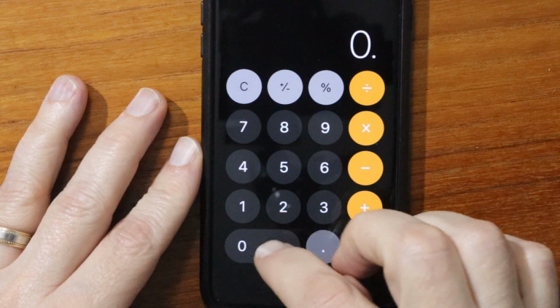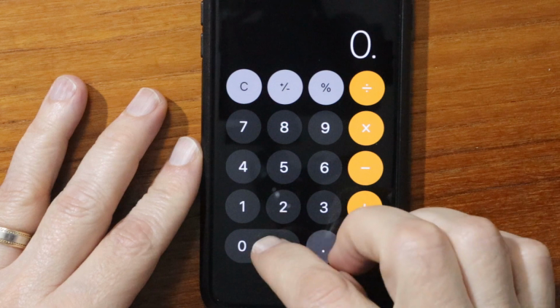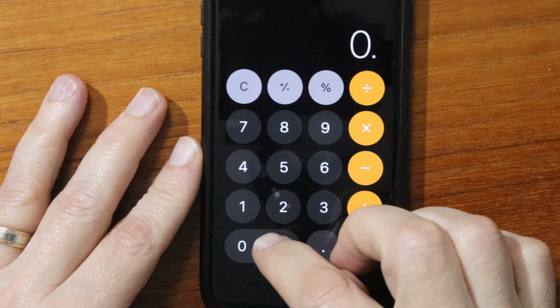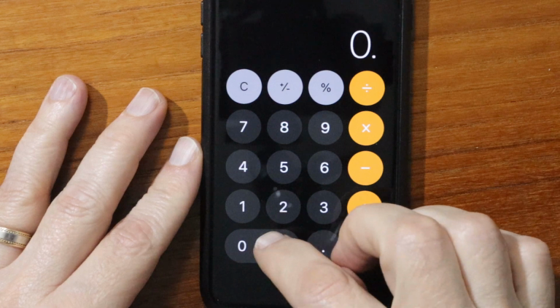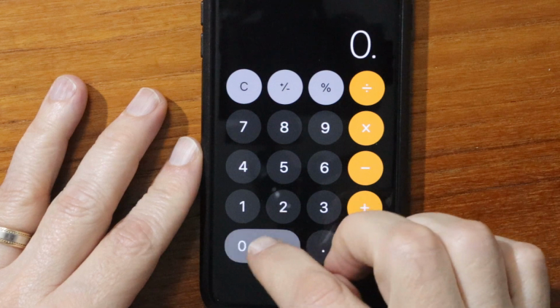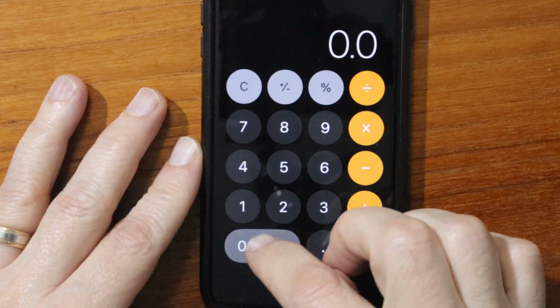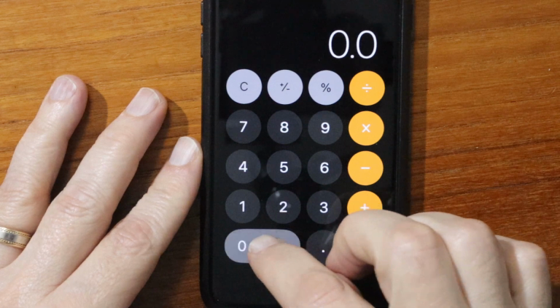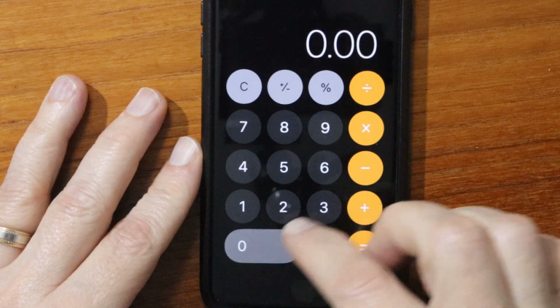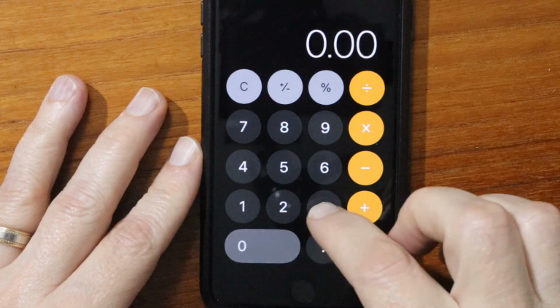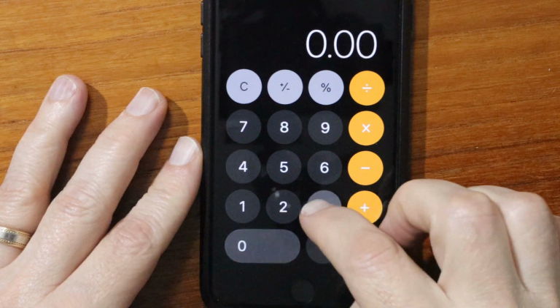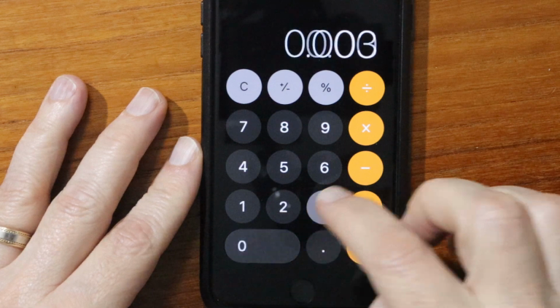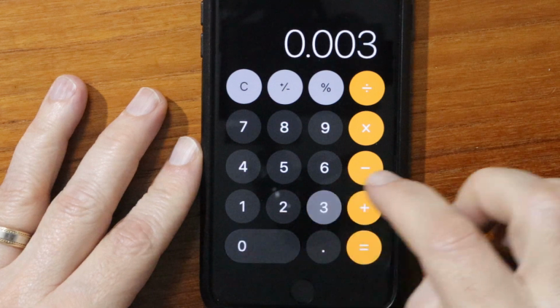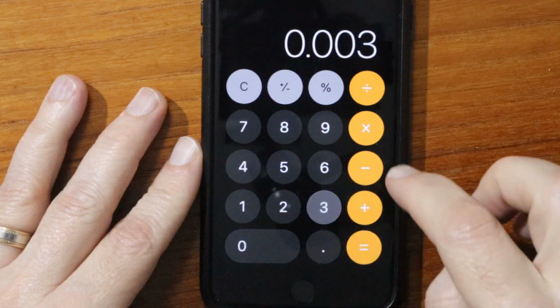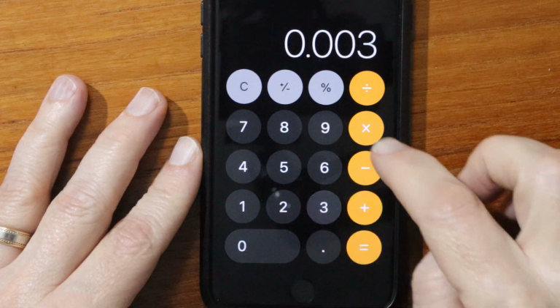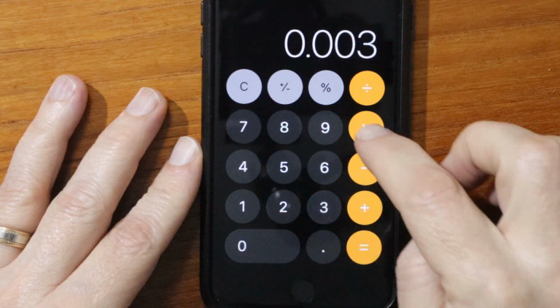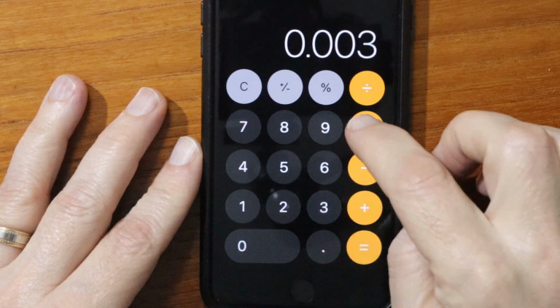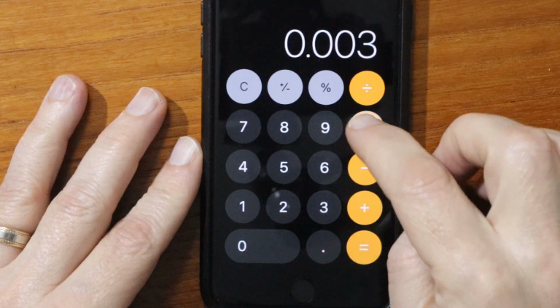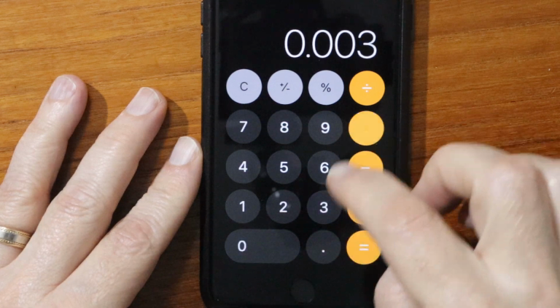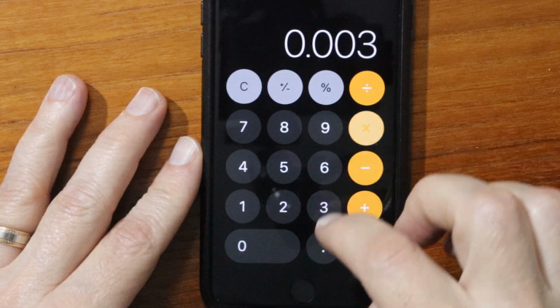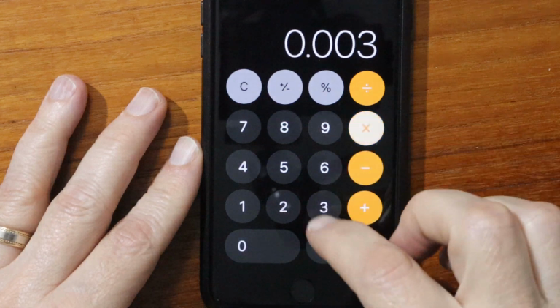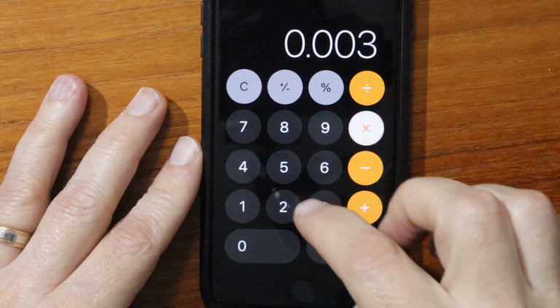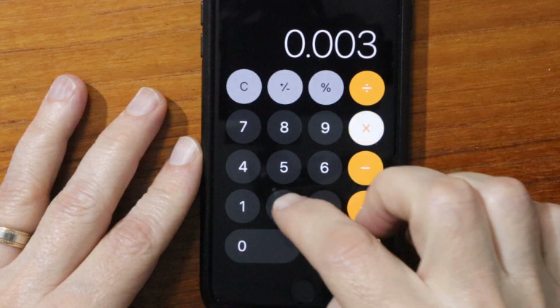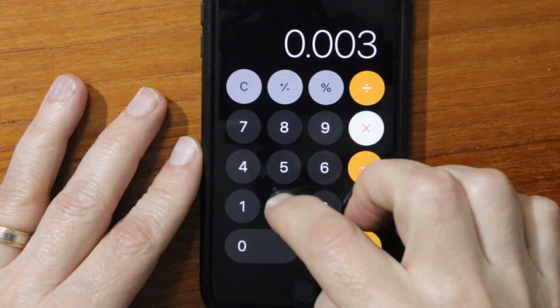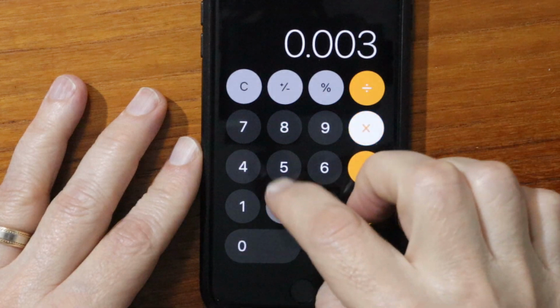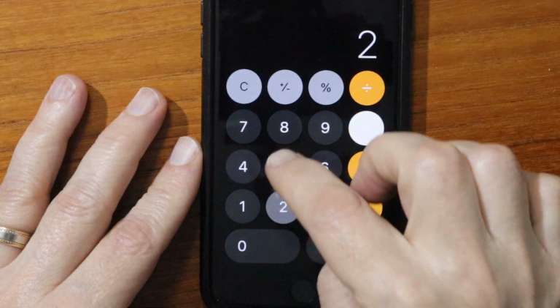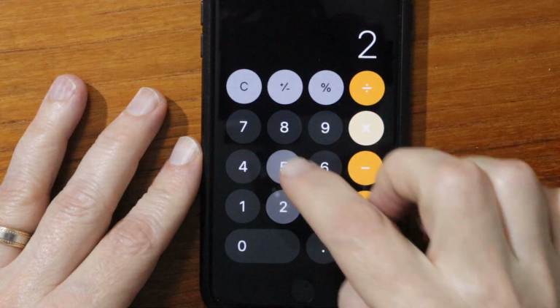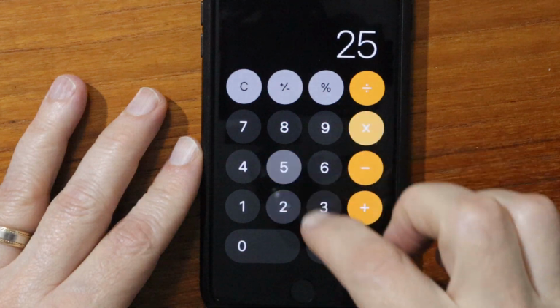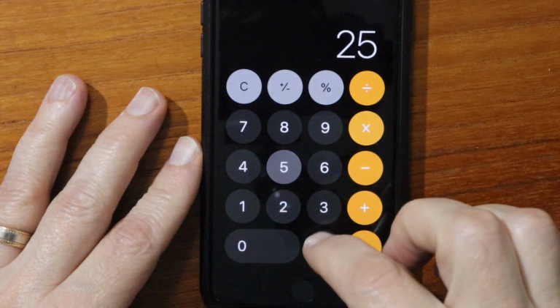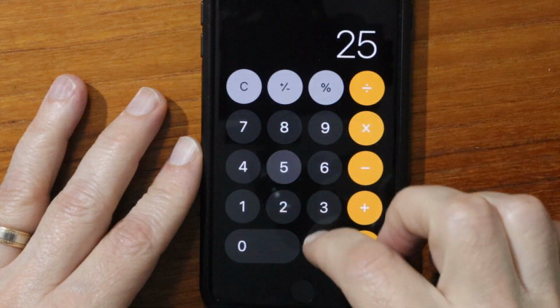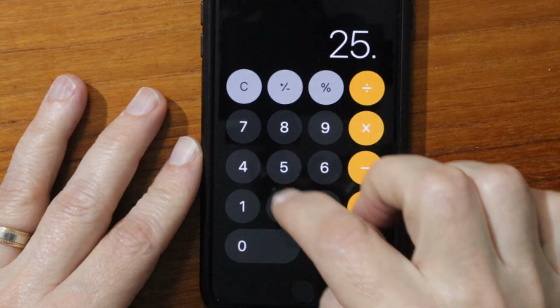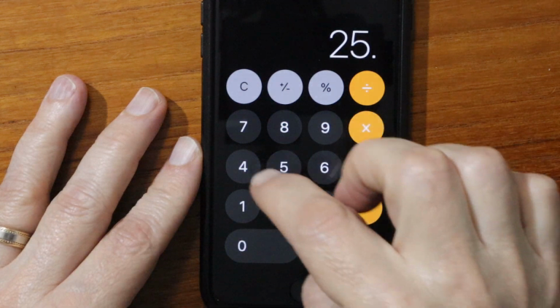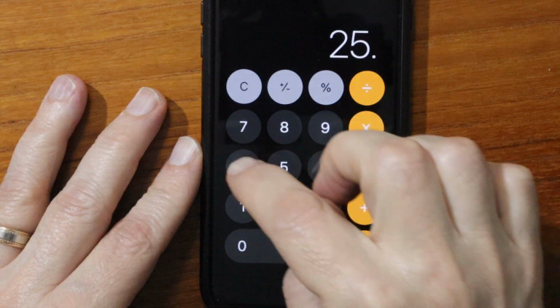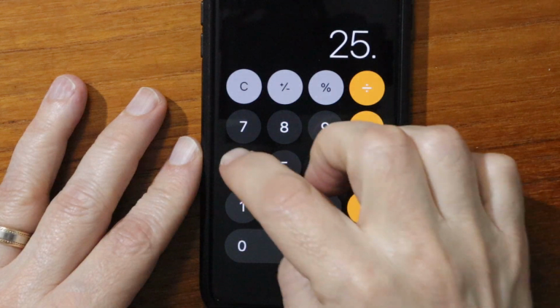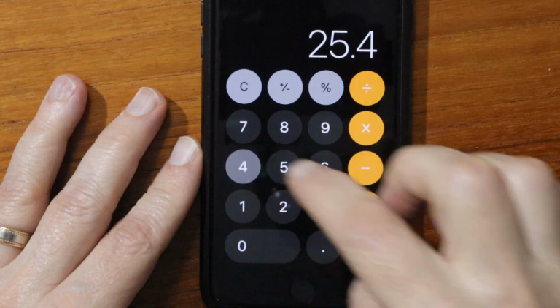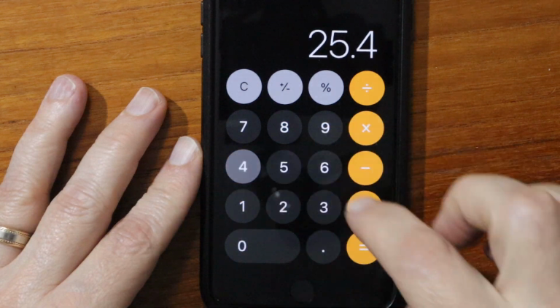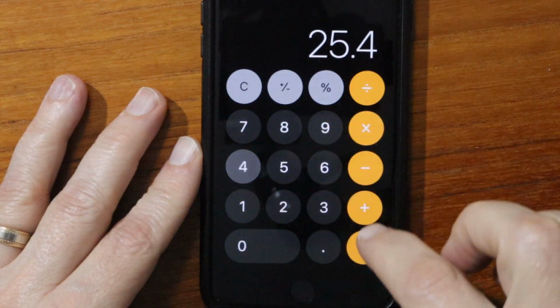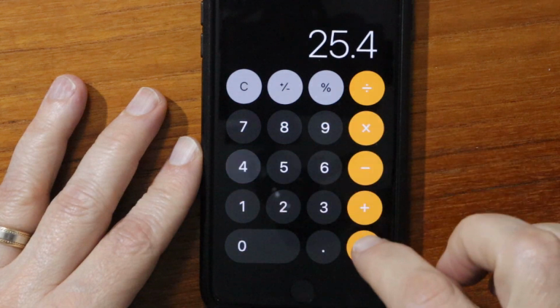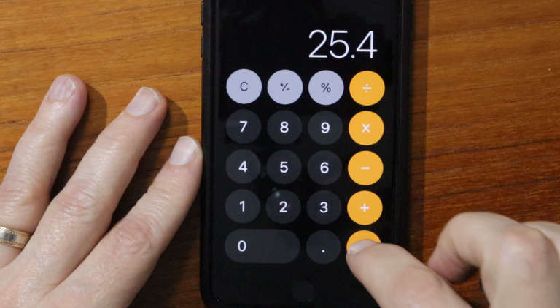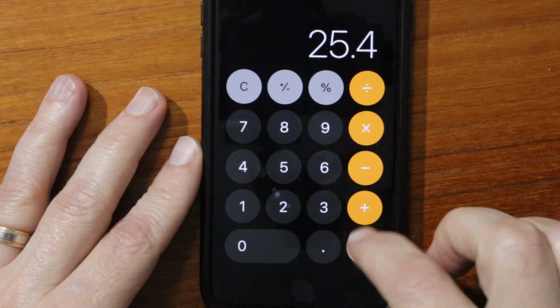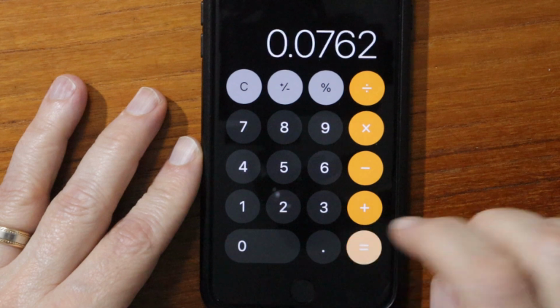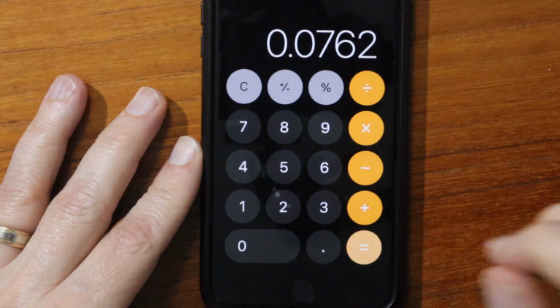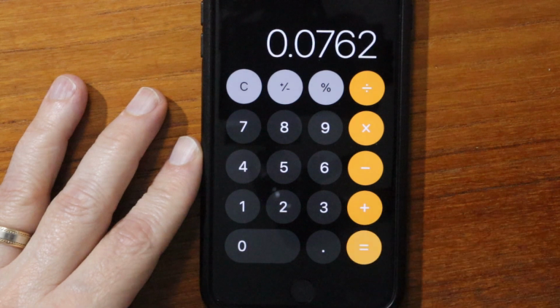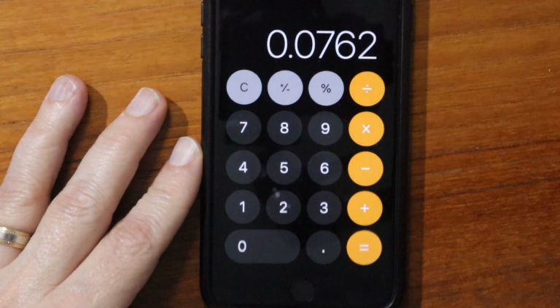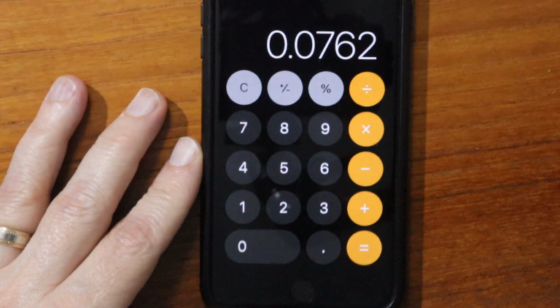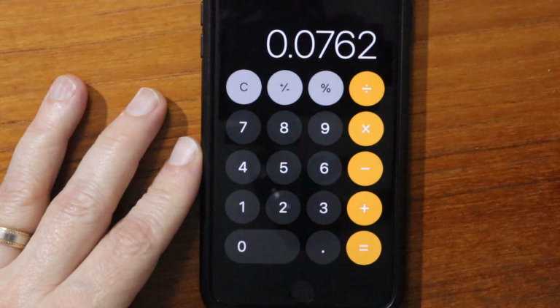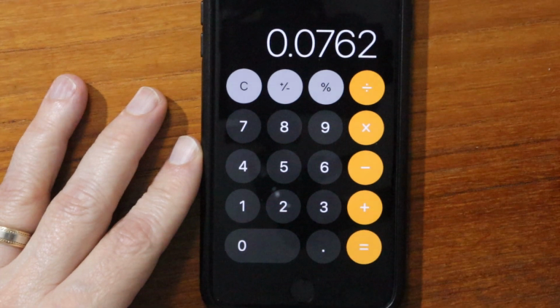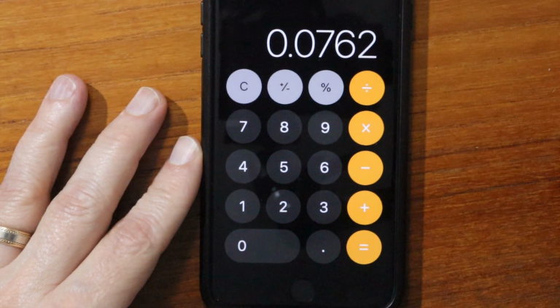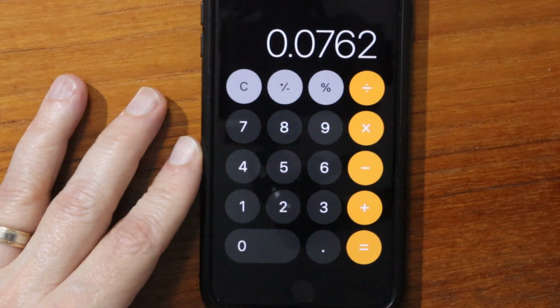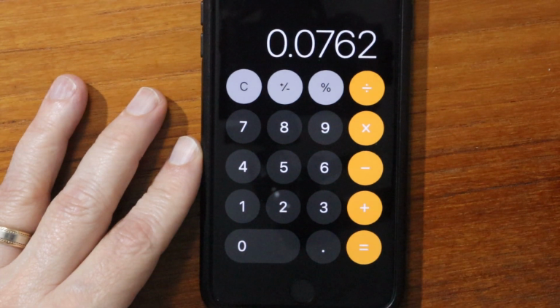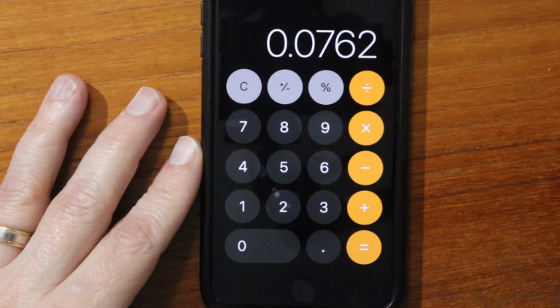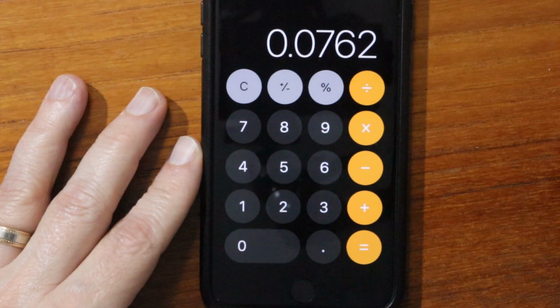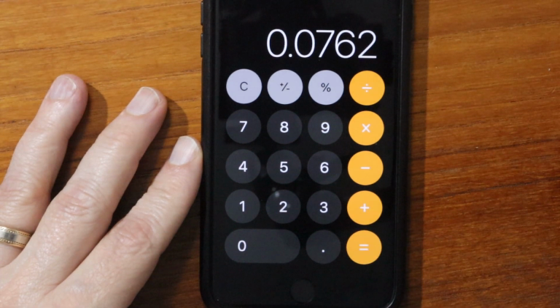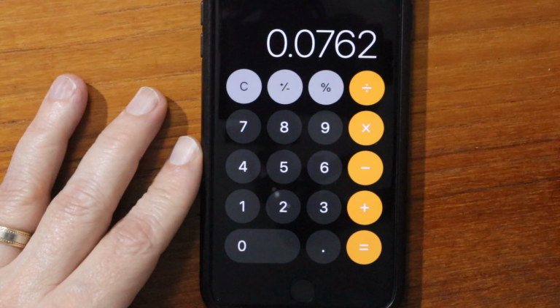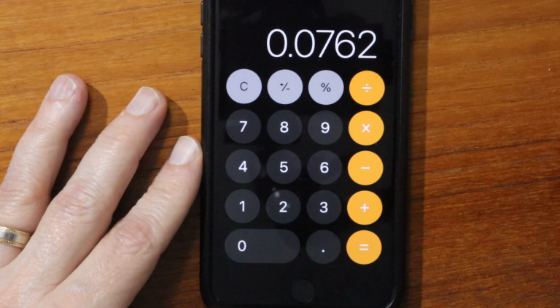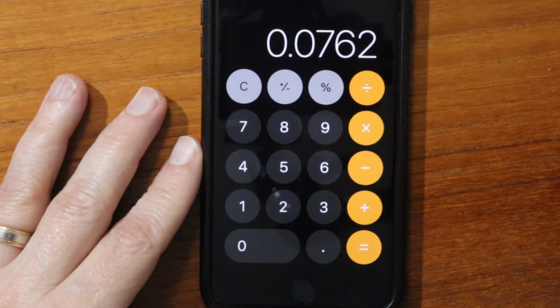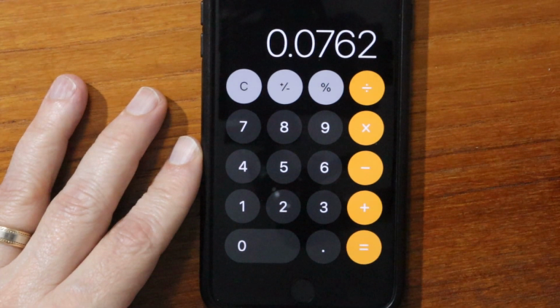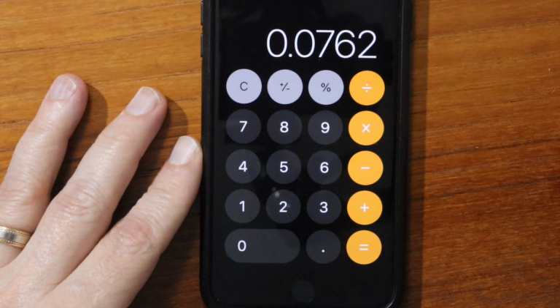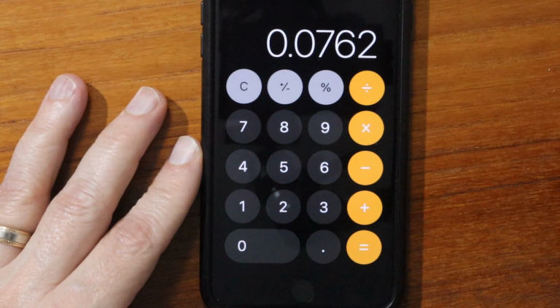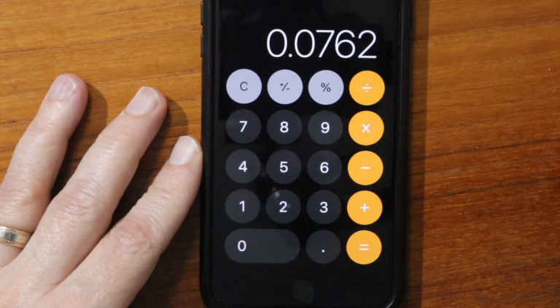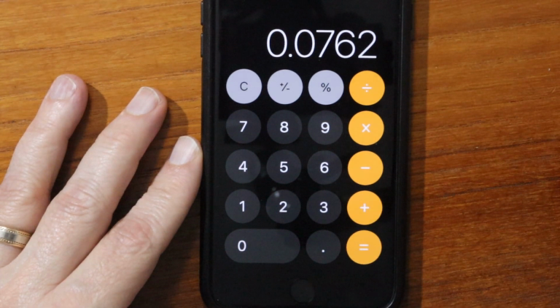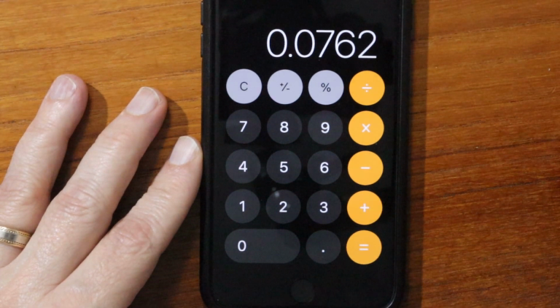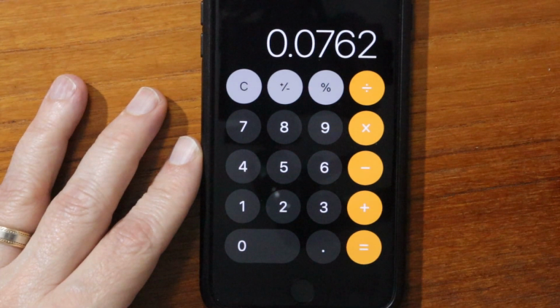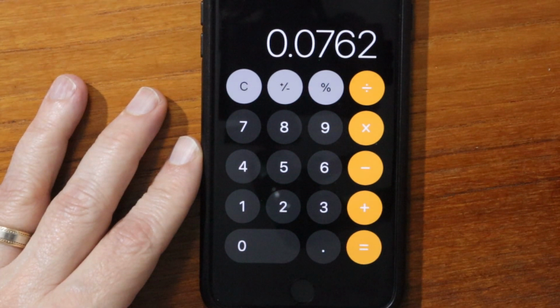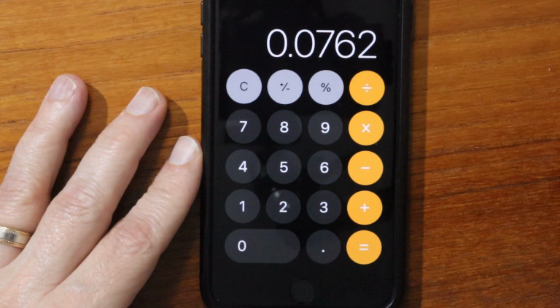0.003 inches times 25.4 is about 0.076 millimeters.